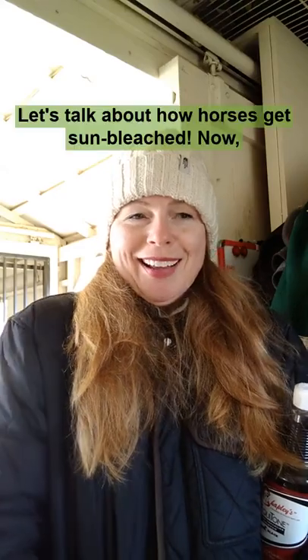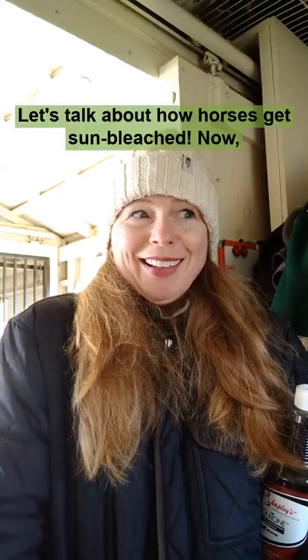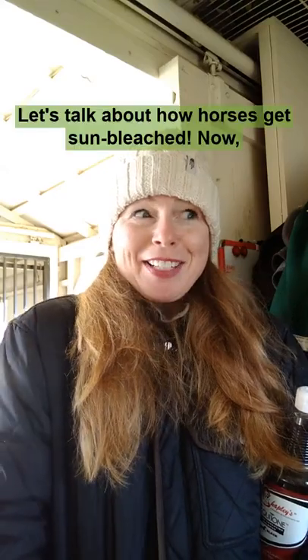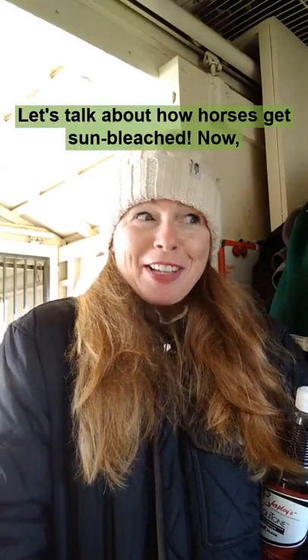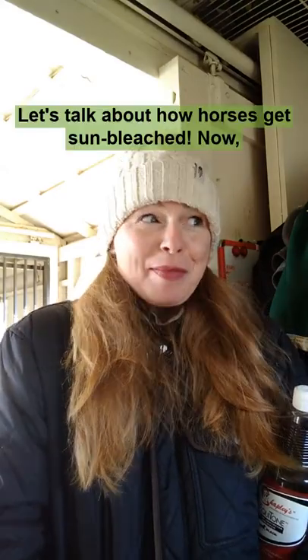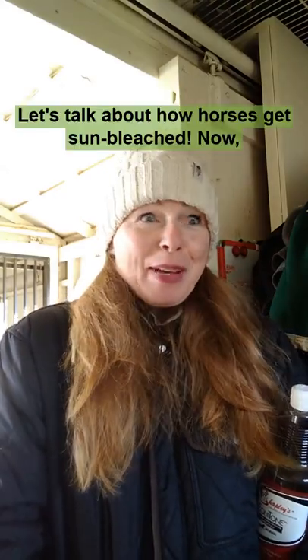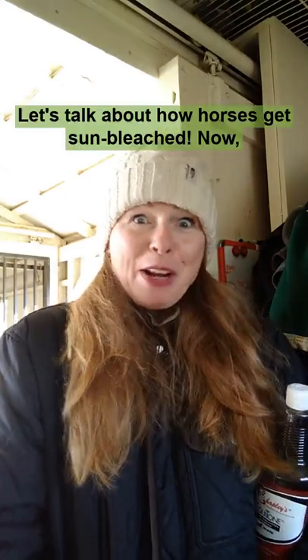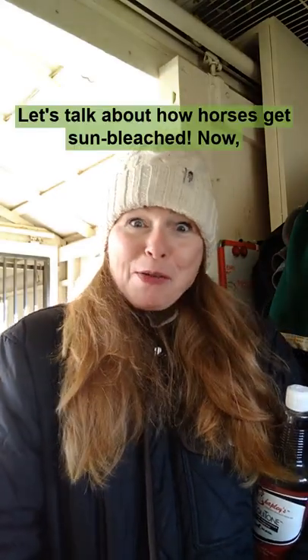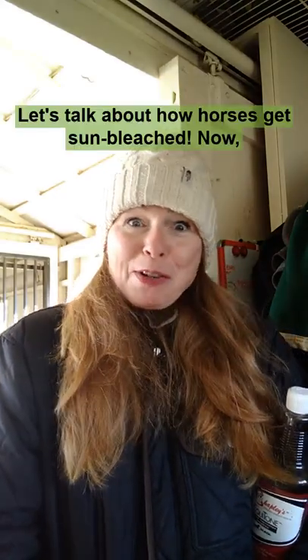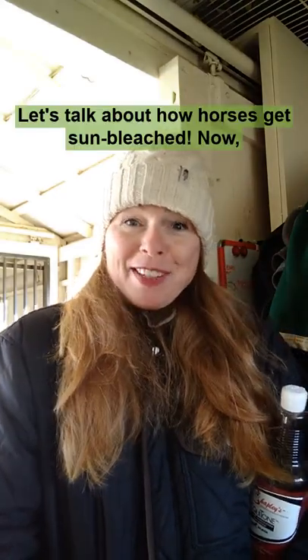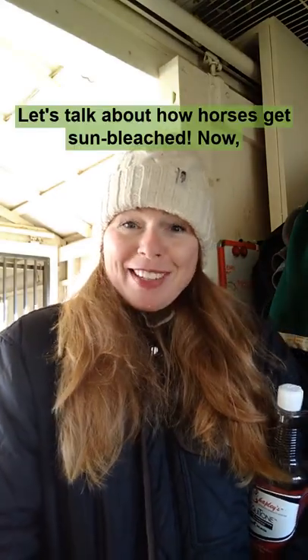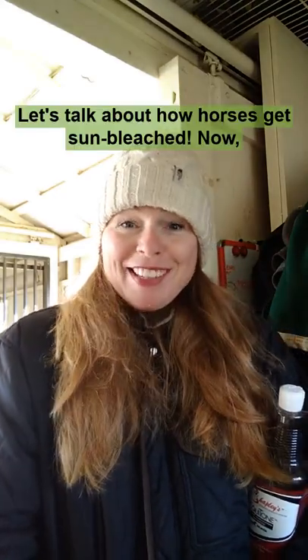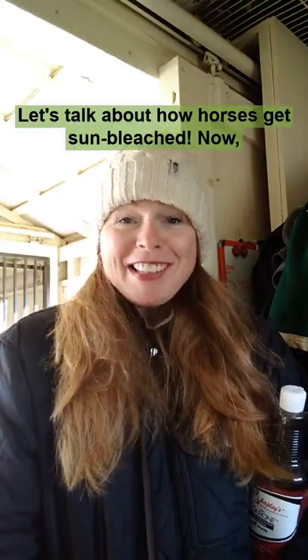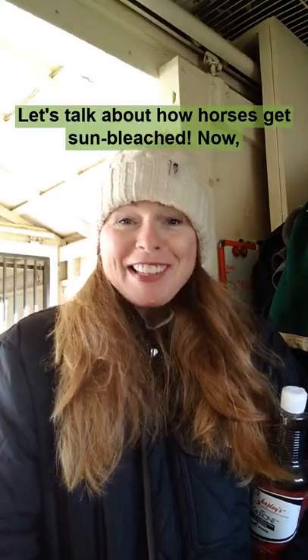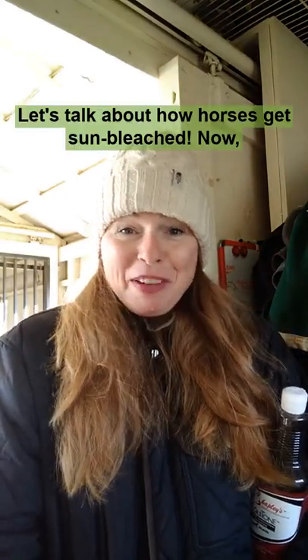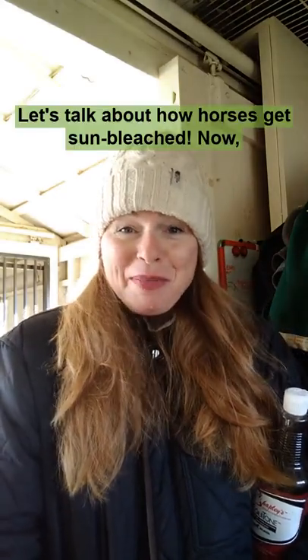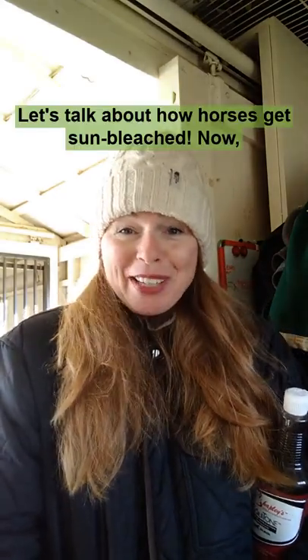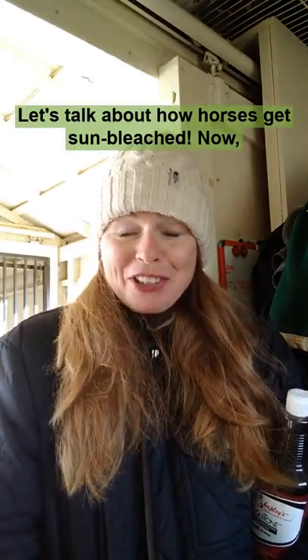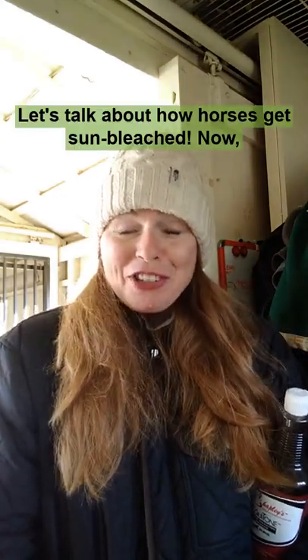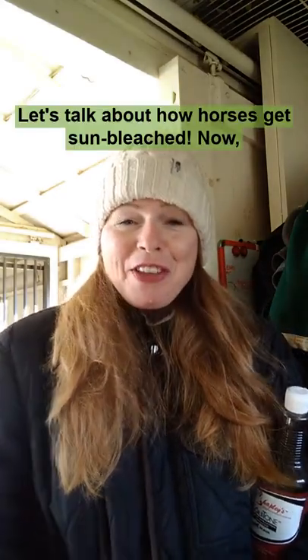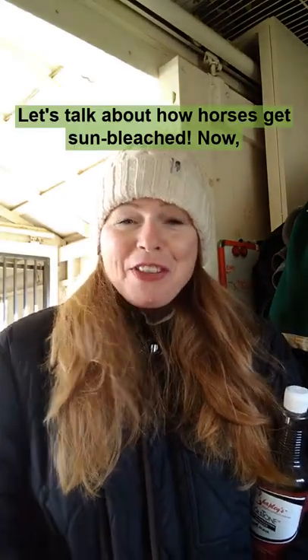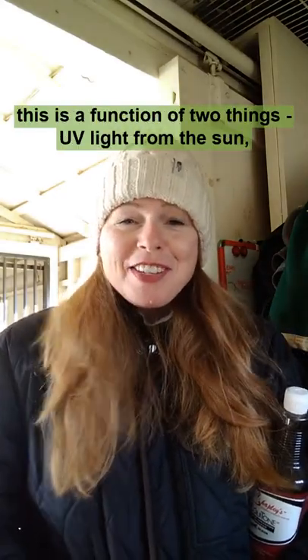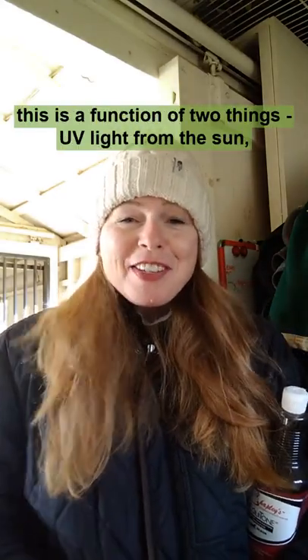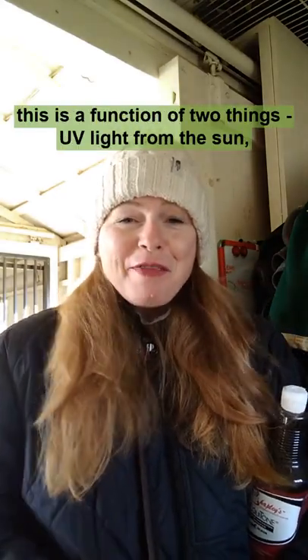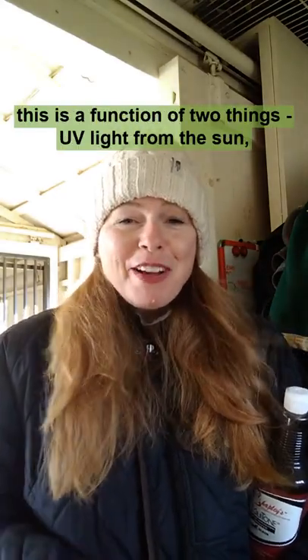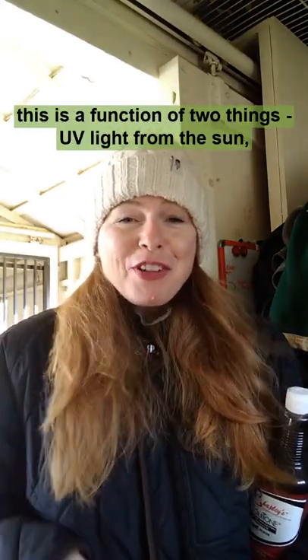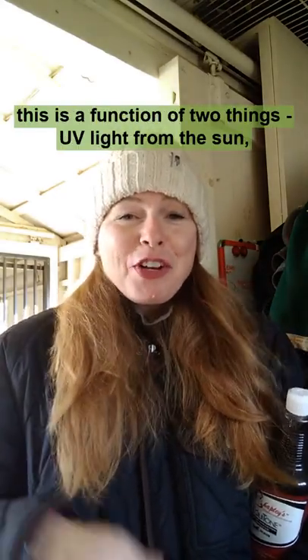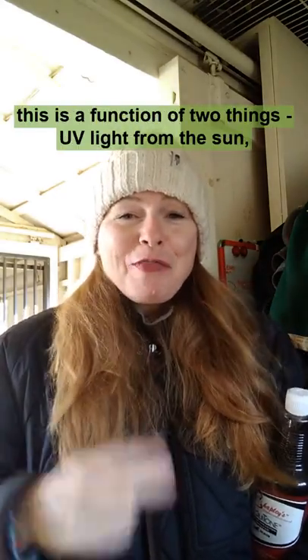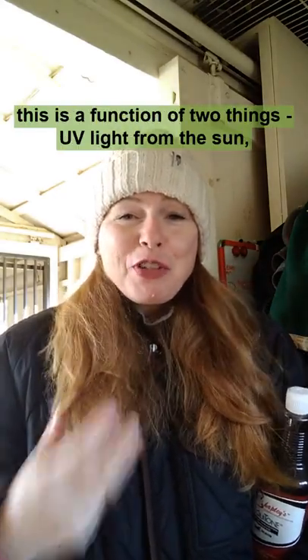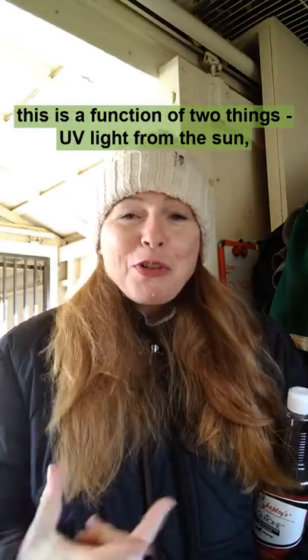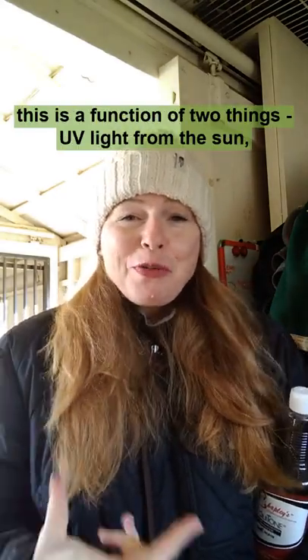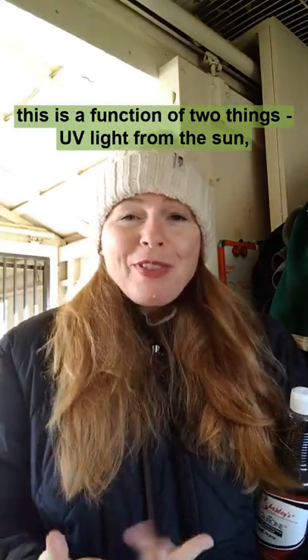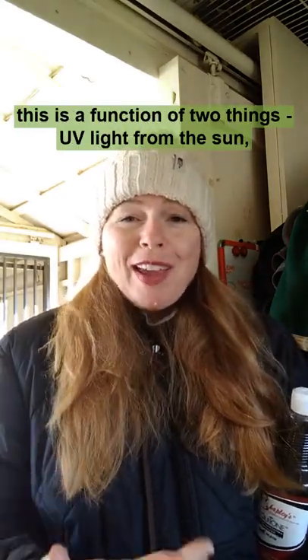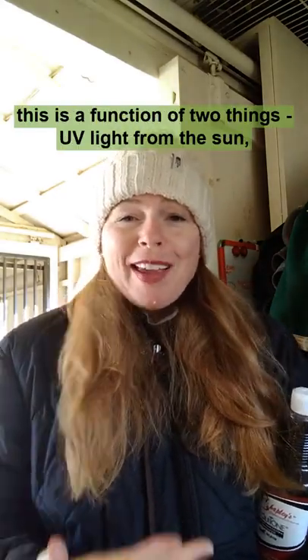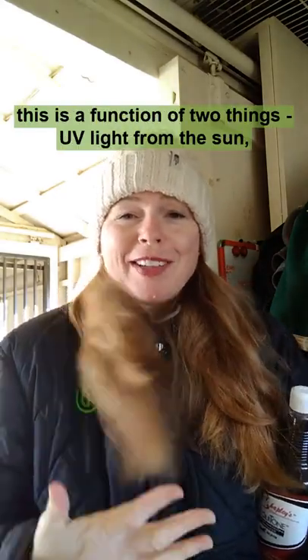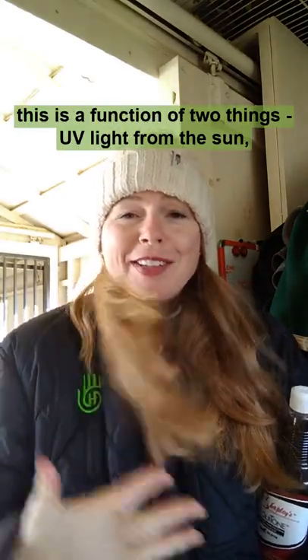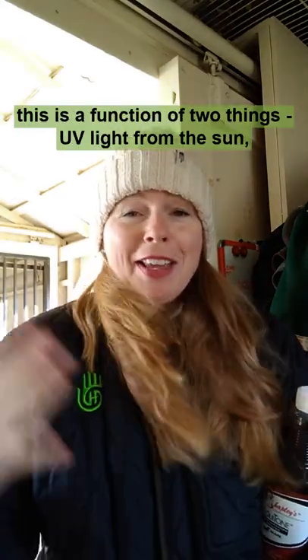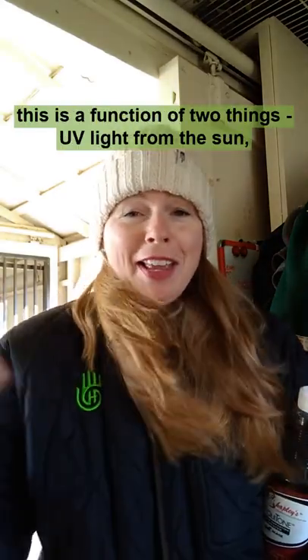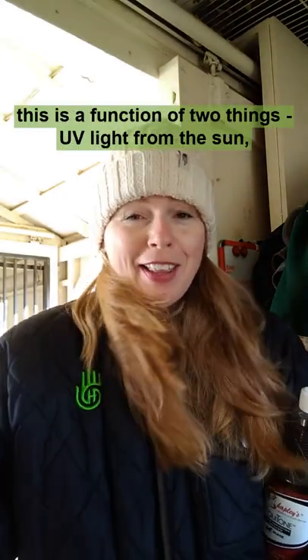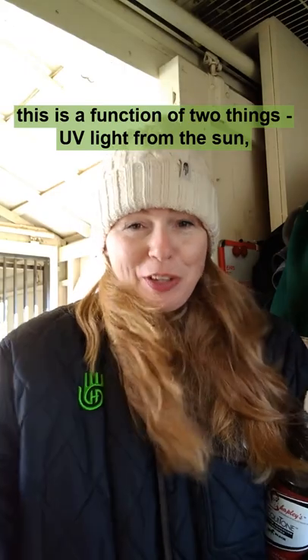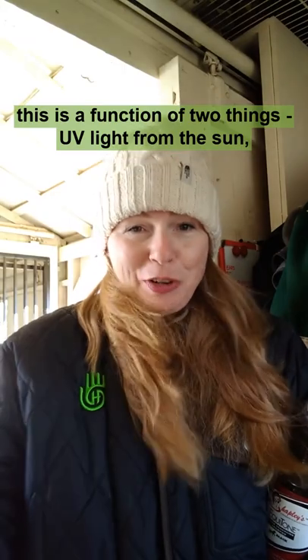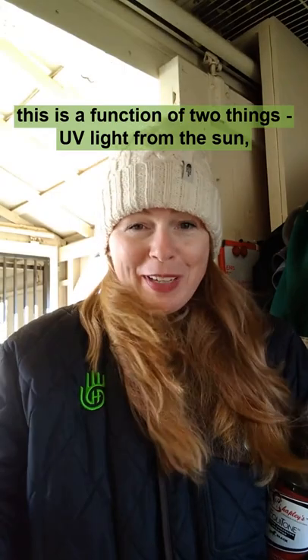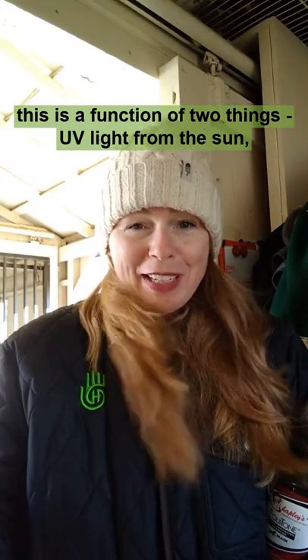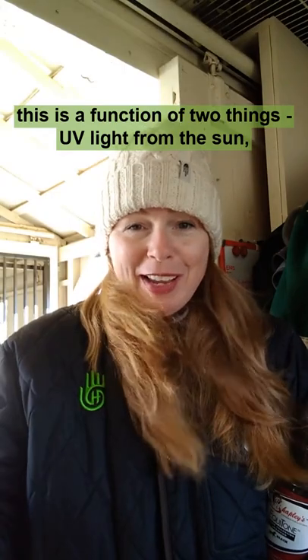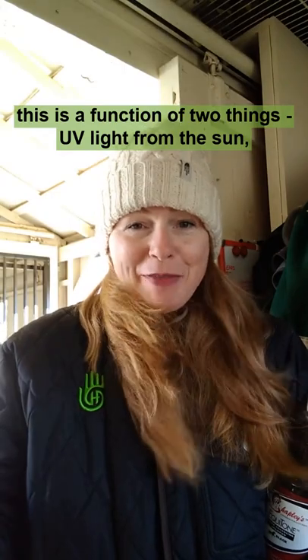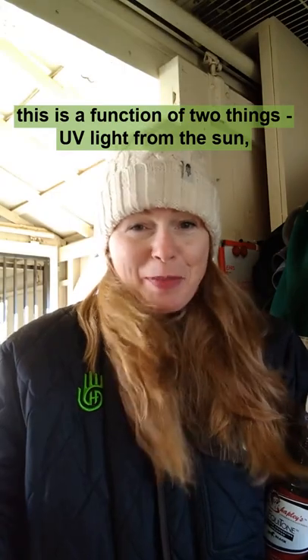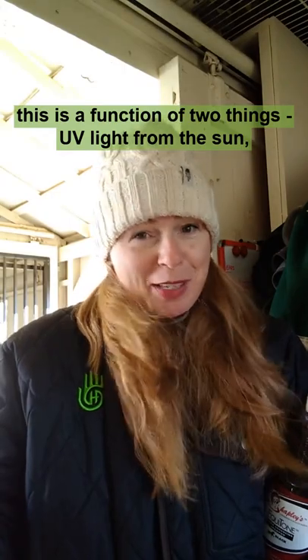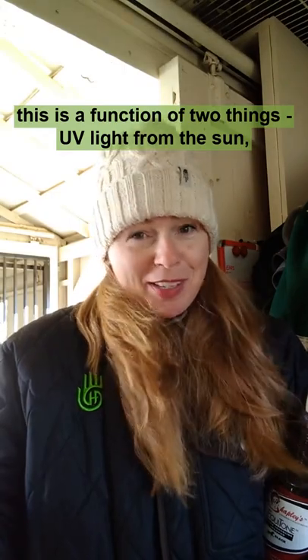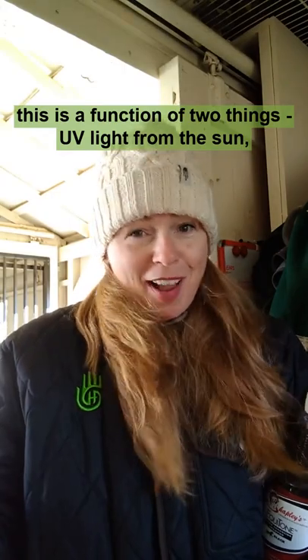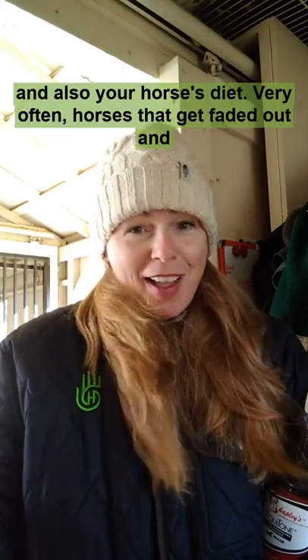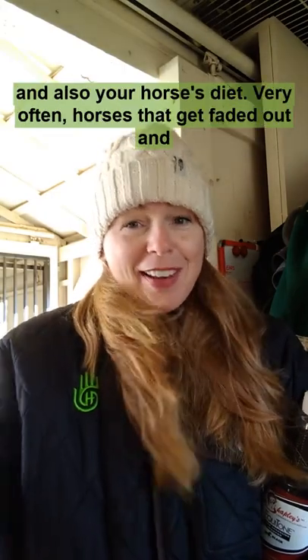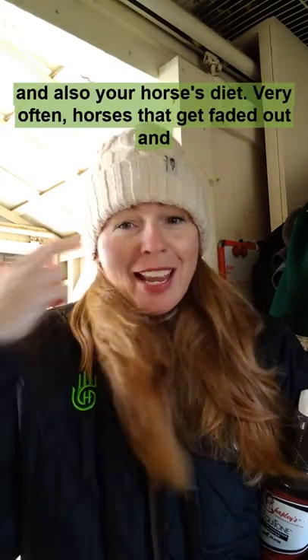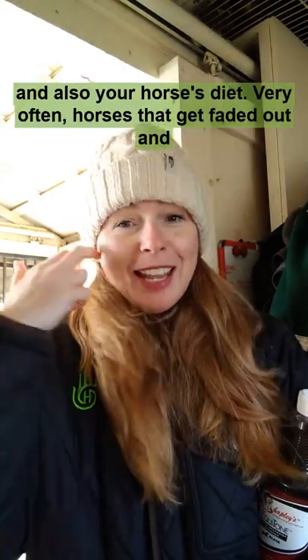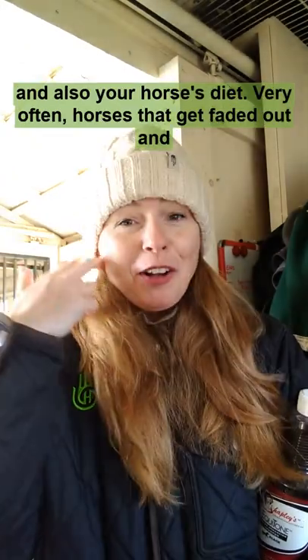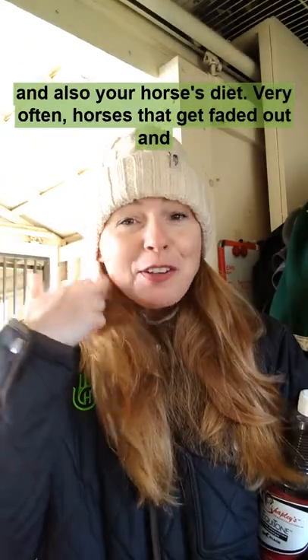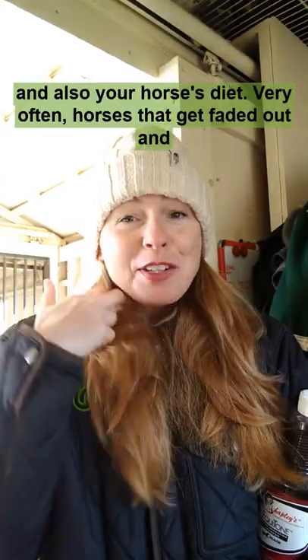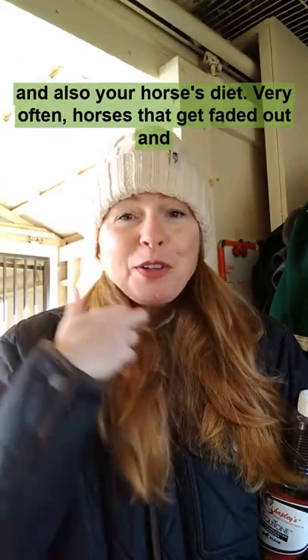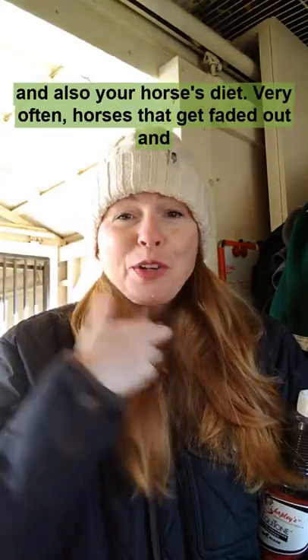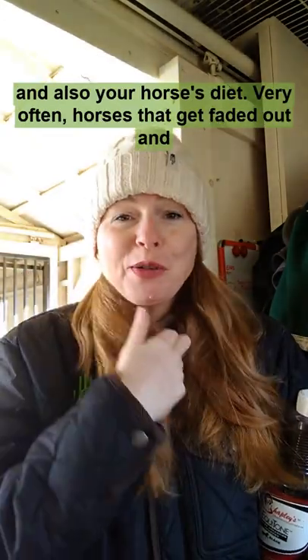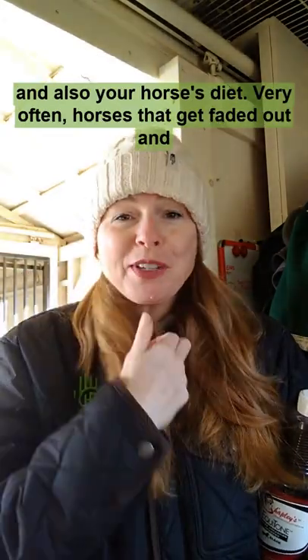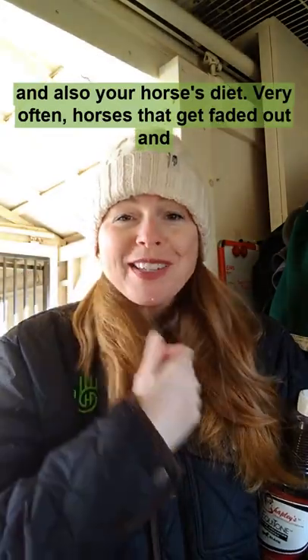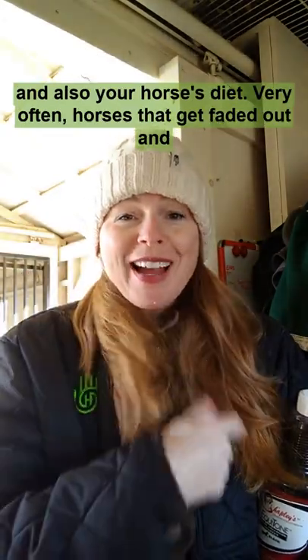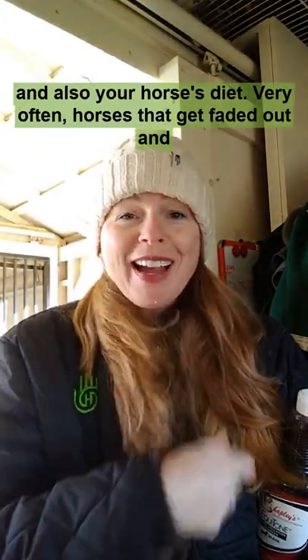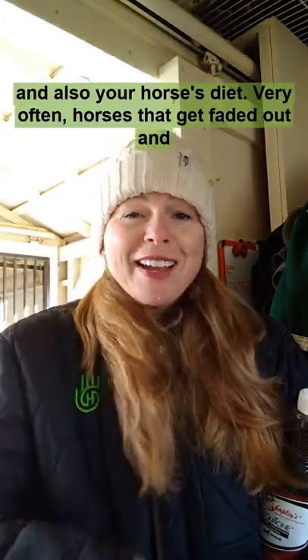Let's talk about how horses get sun bleached. This is a function of two things: UV light from the sun, and also your horse's diet.